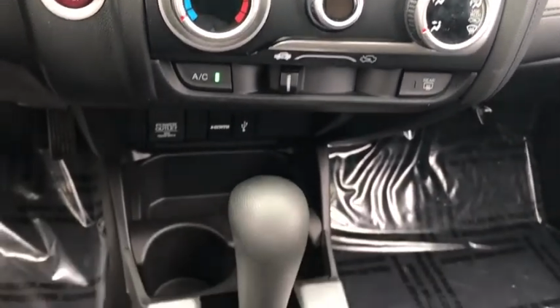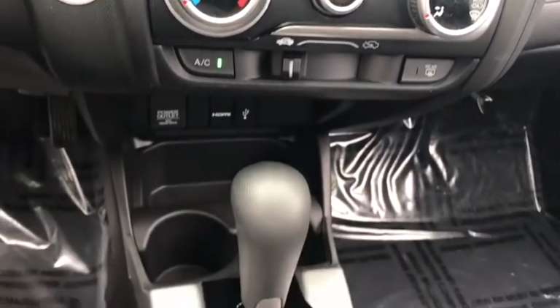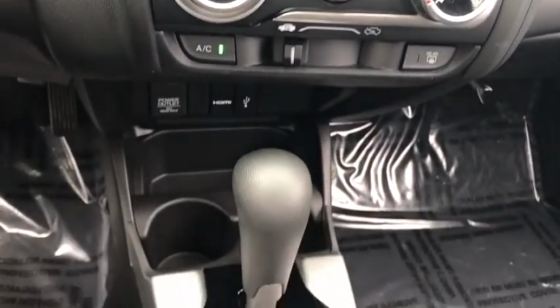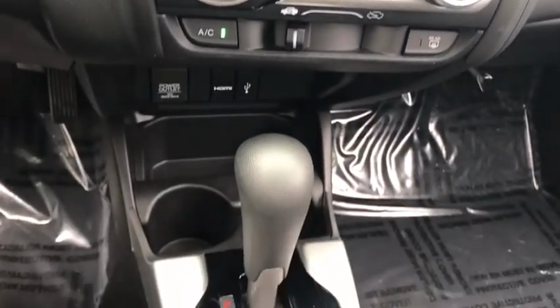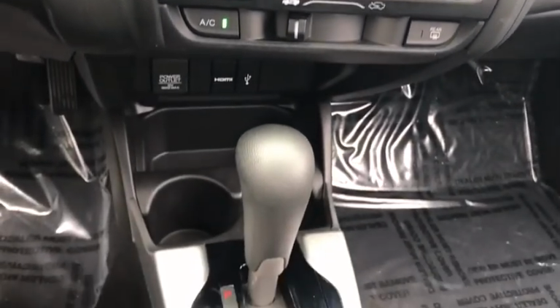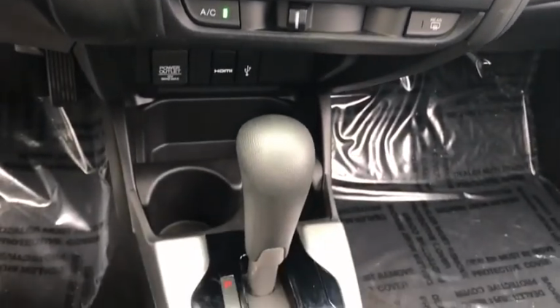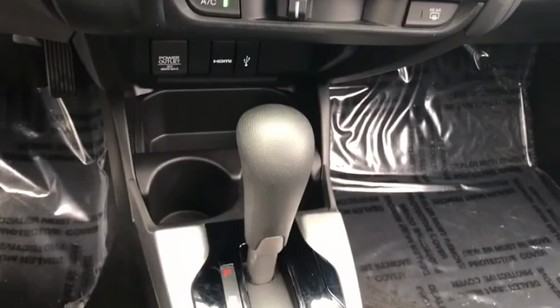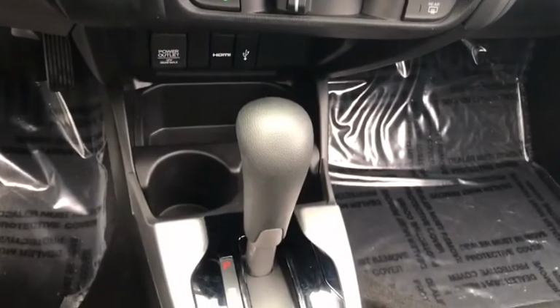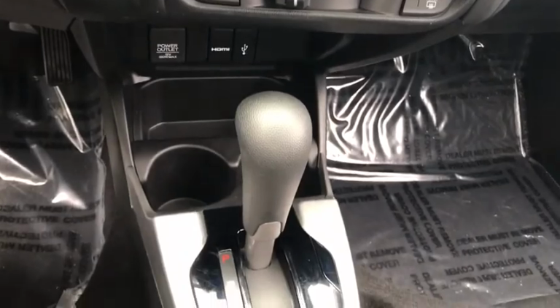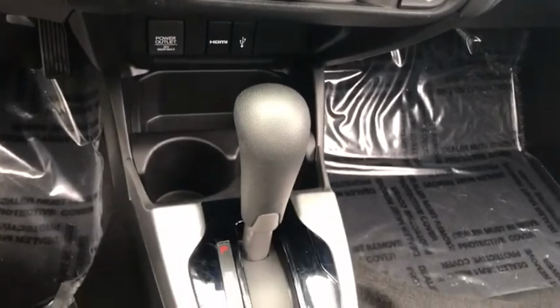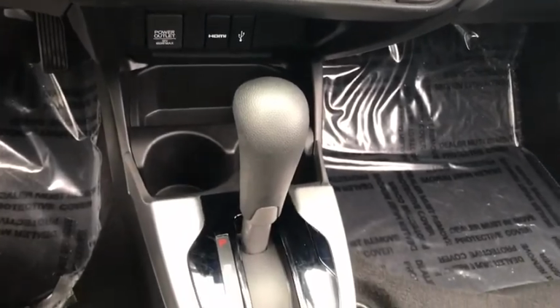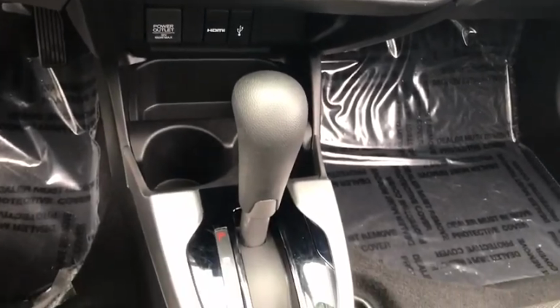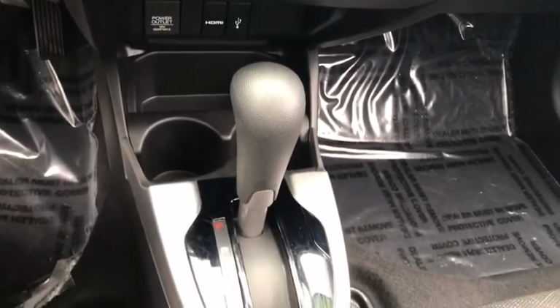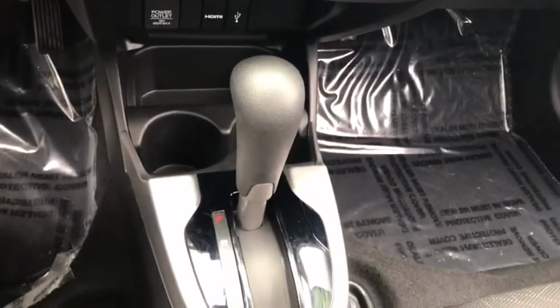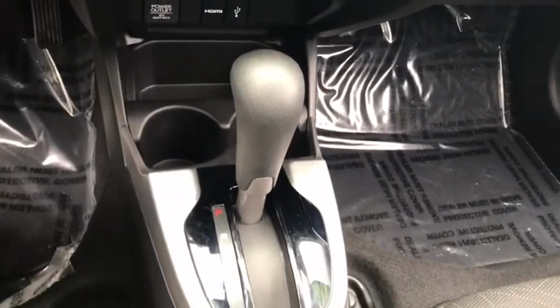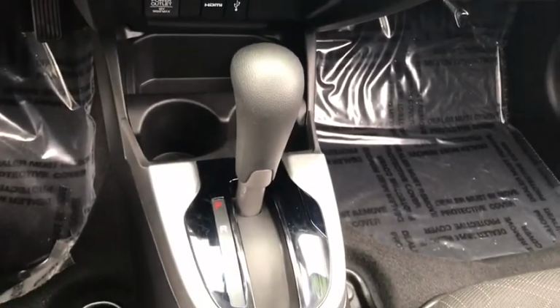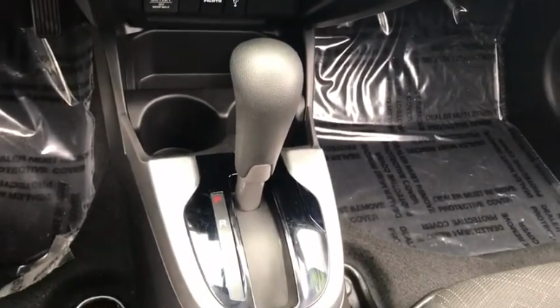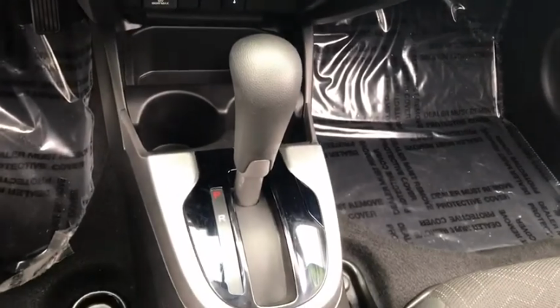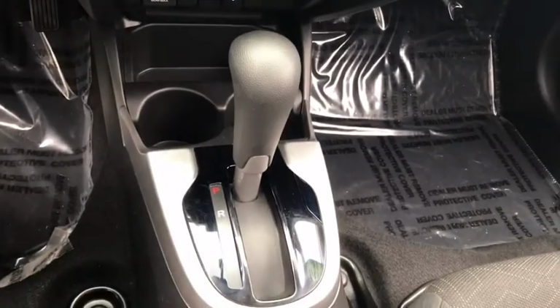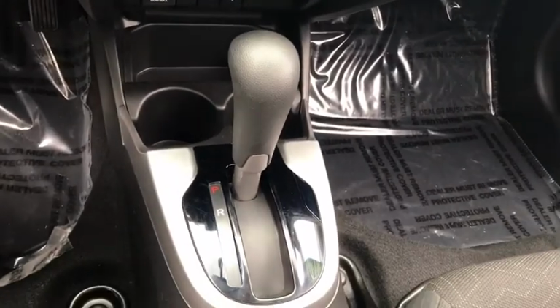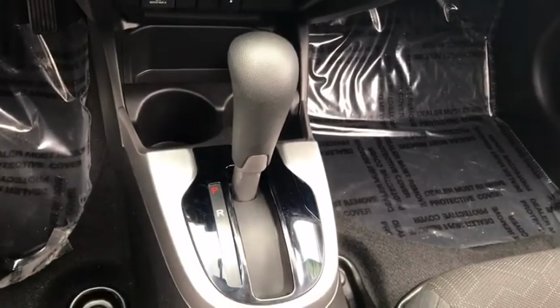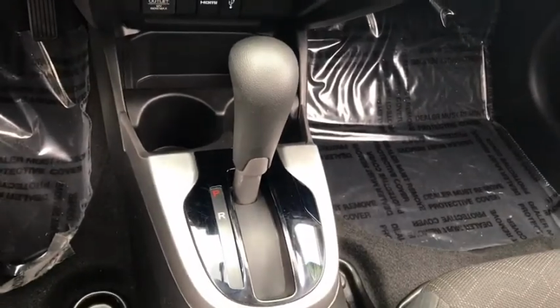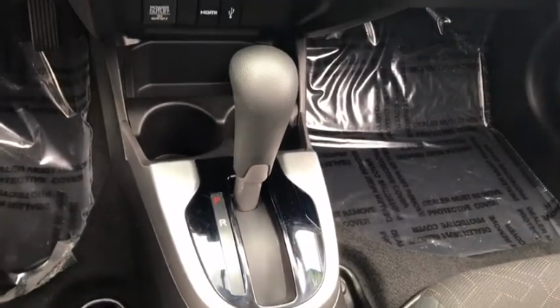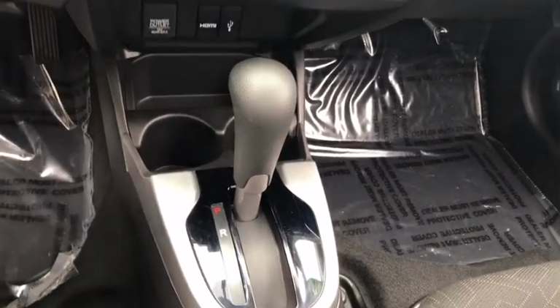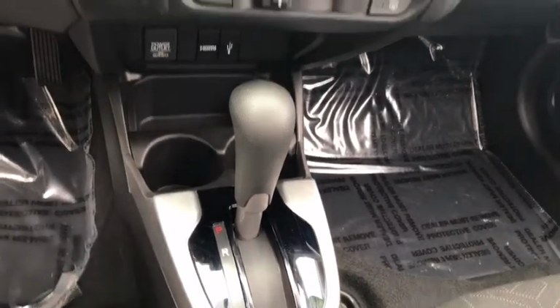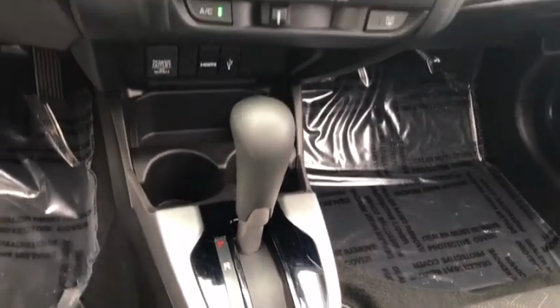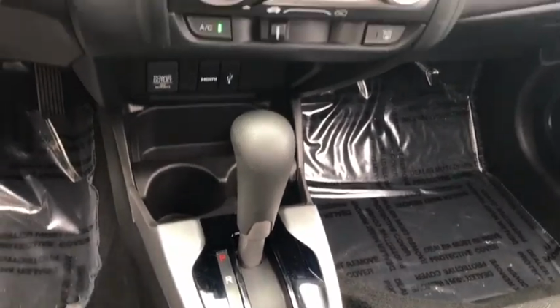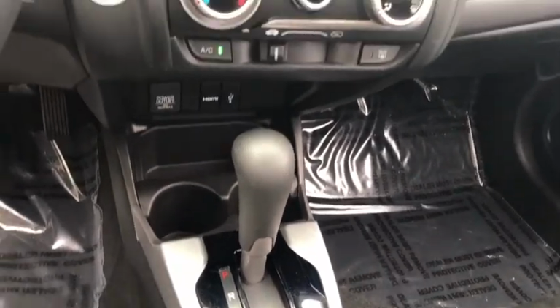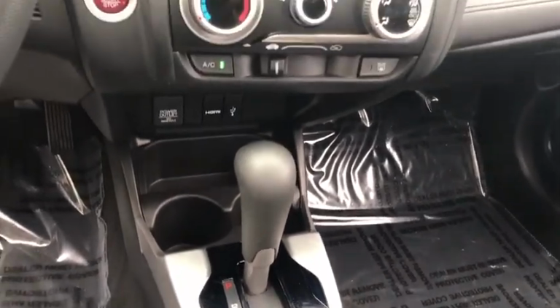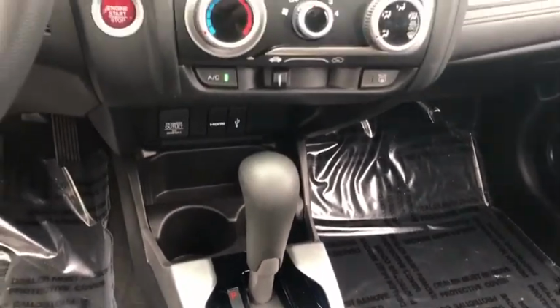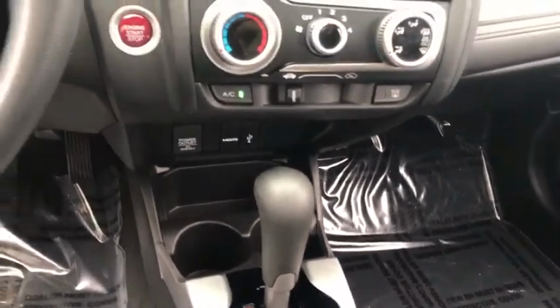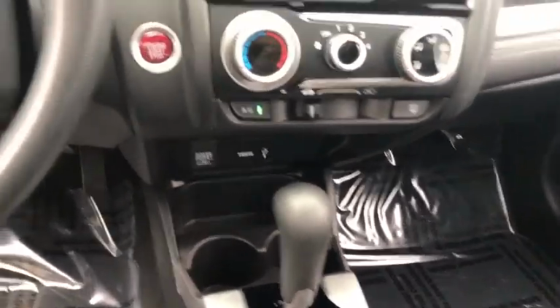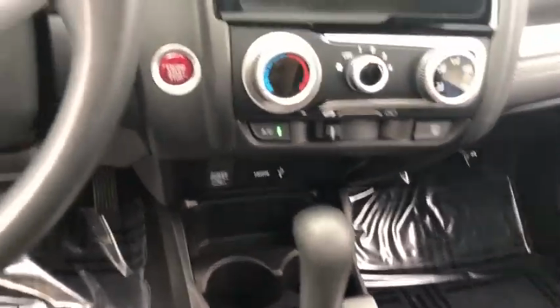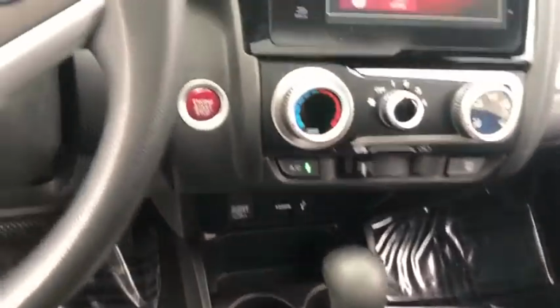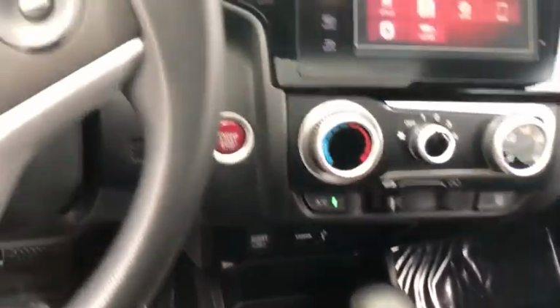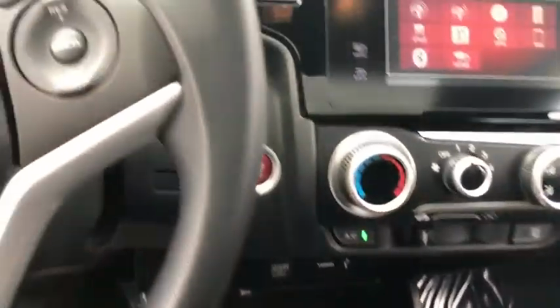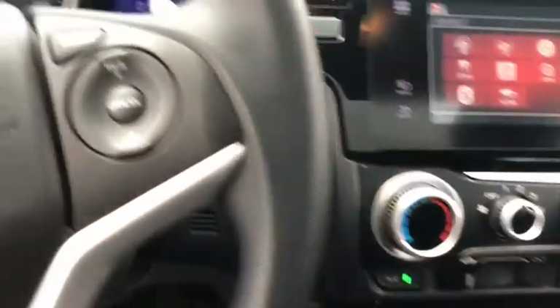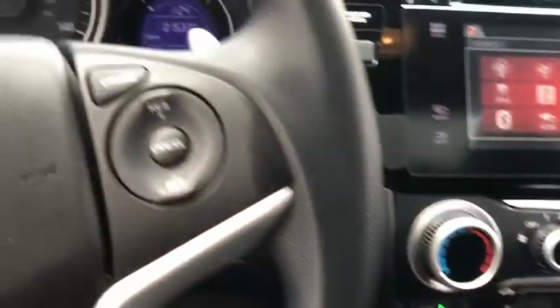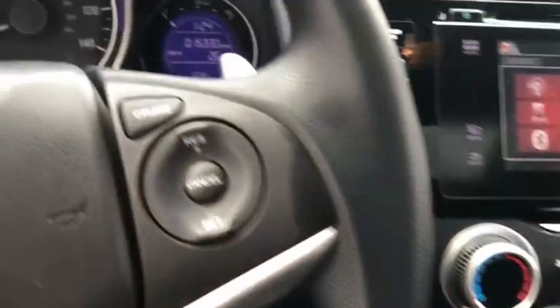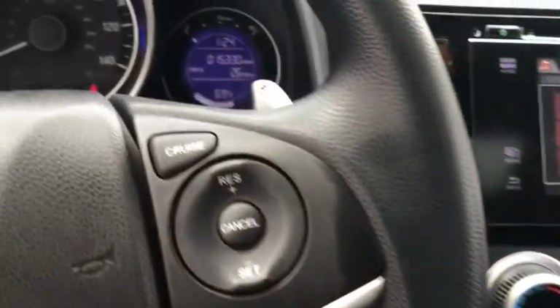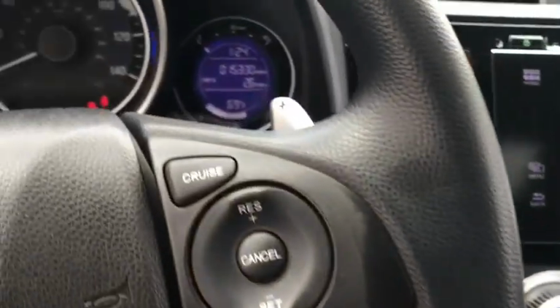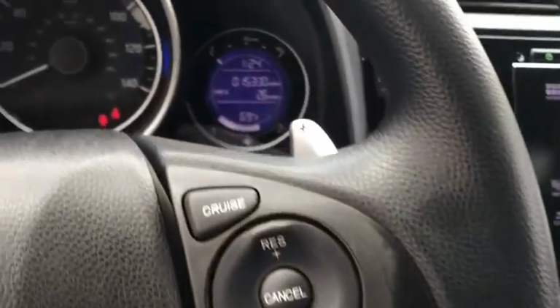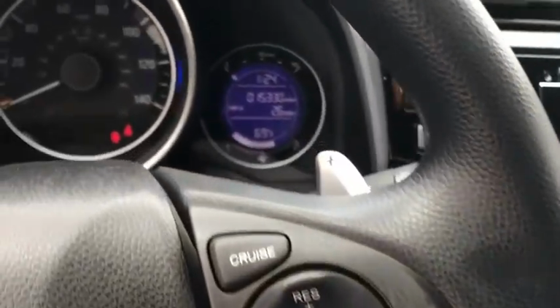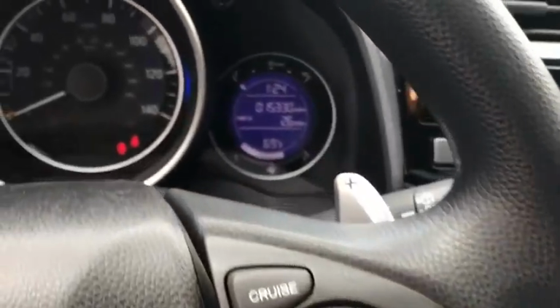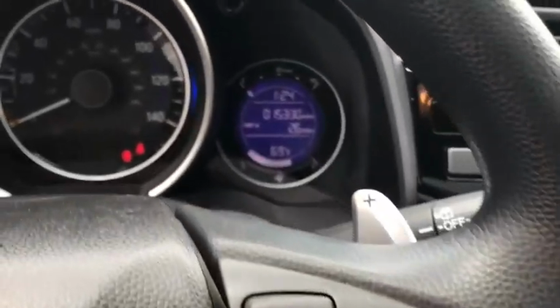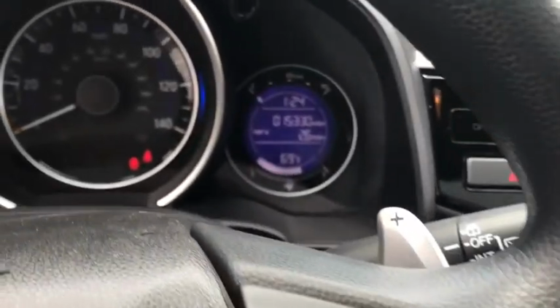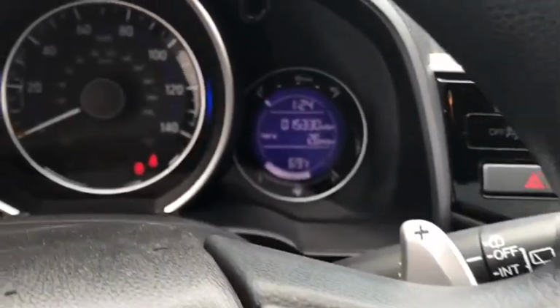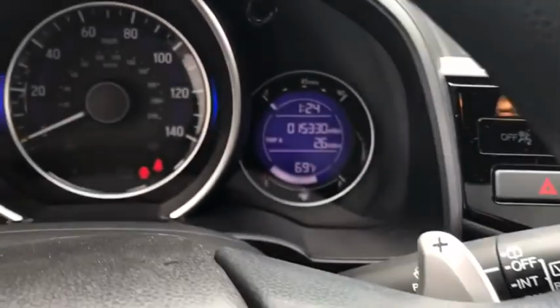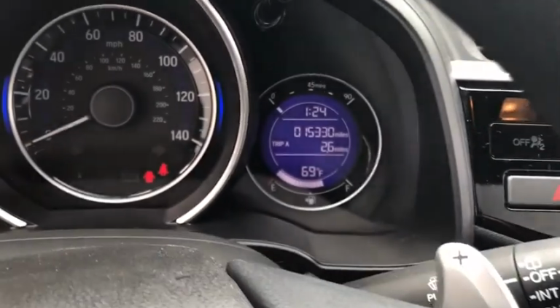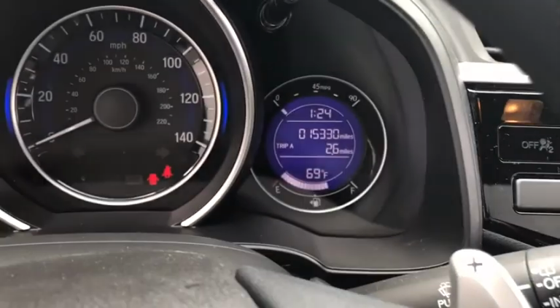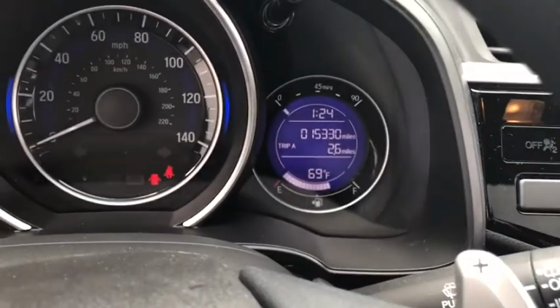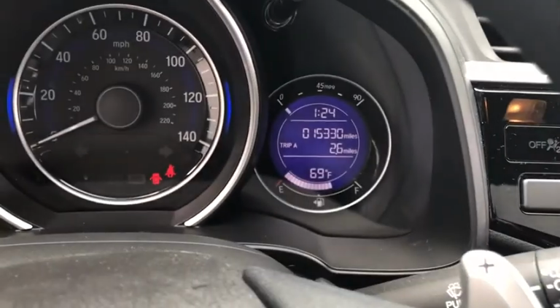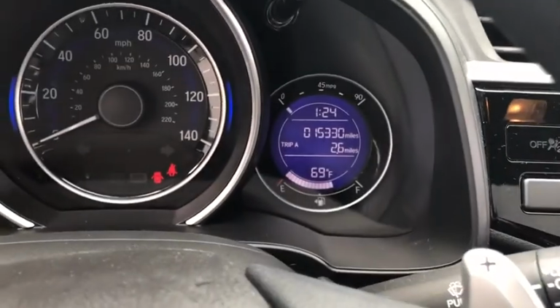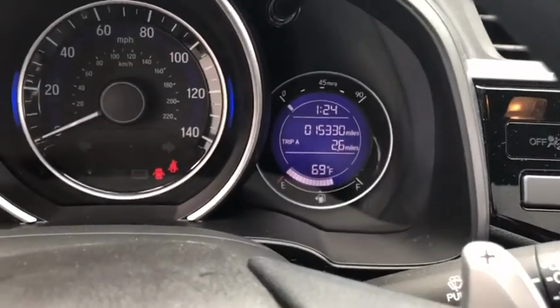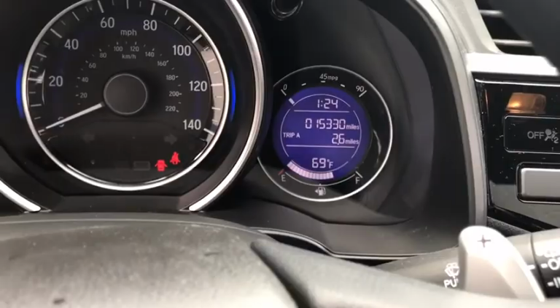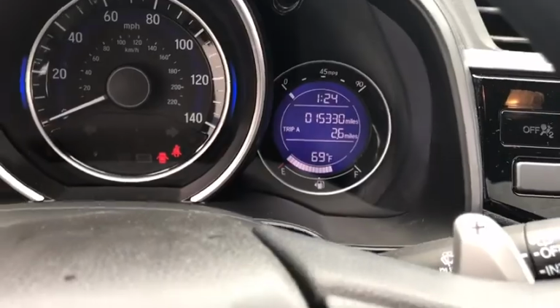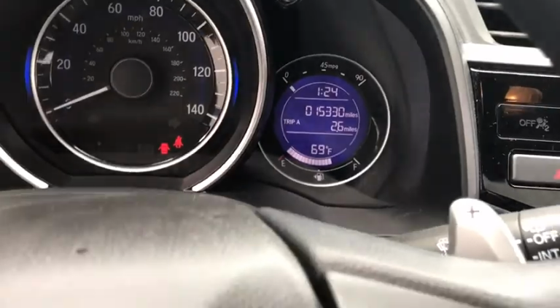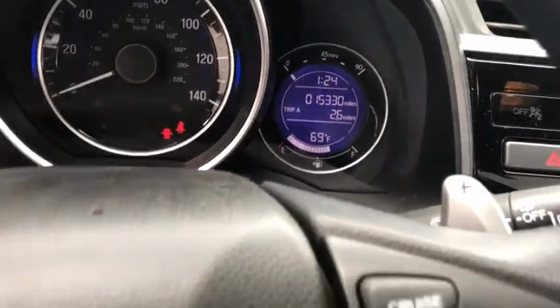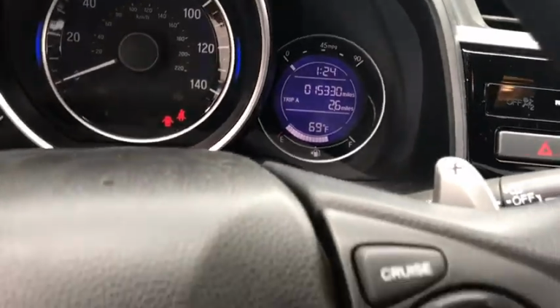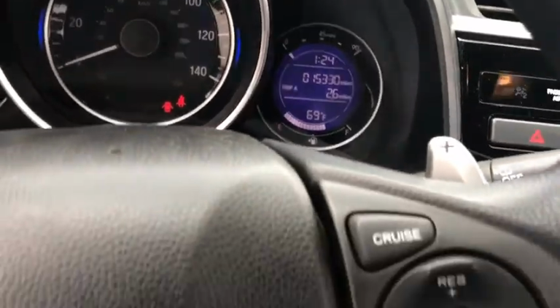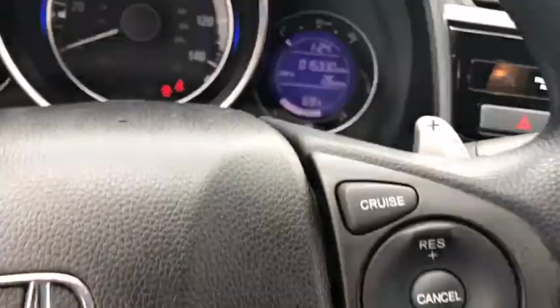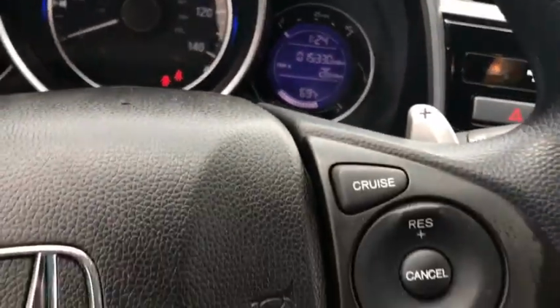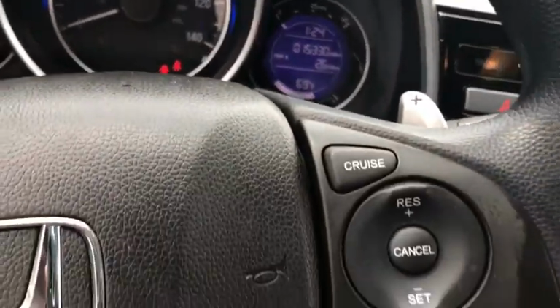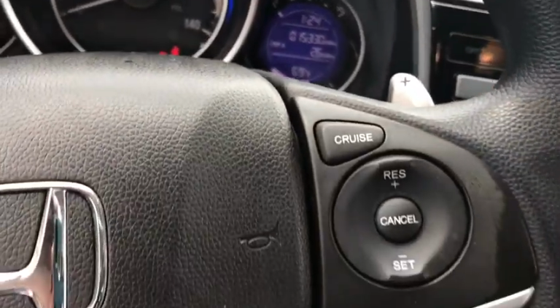Front wheel drive, AM FM stereo radio, rear defrost, power door locks, CD player, MP3 player.